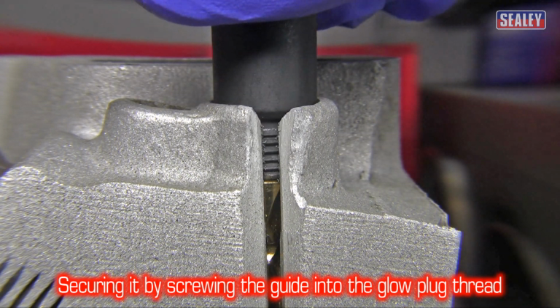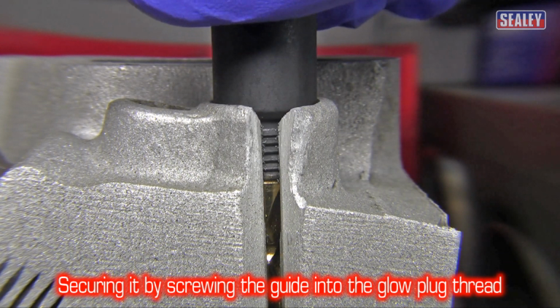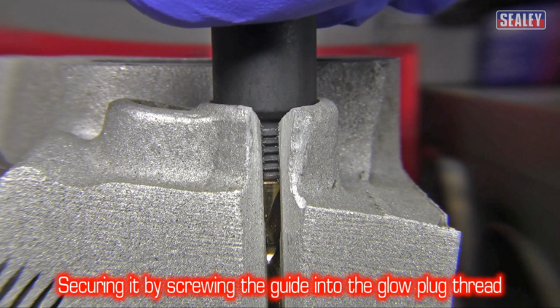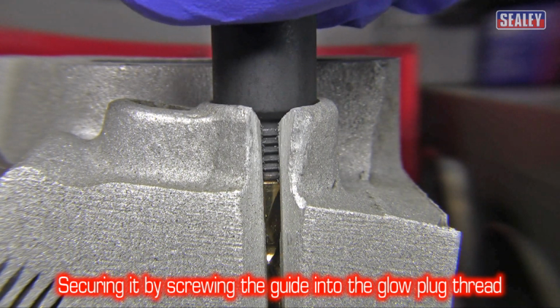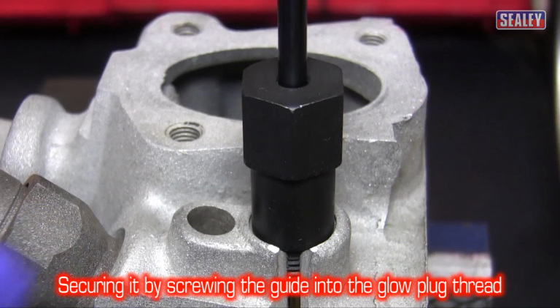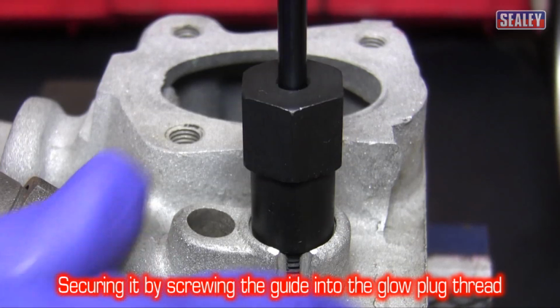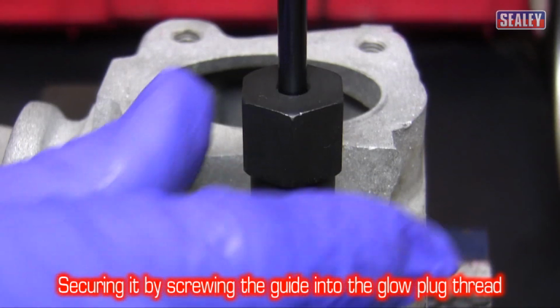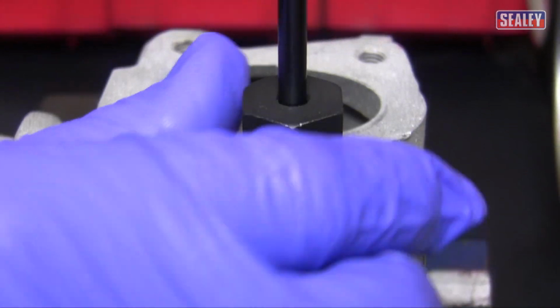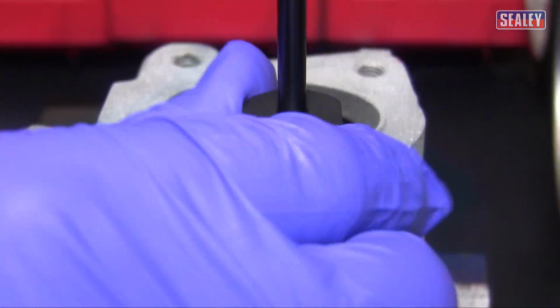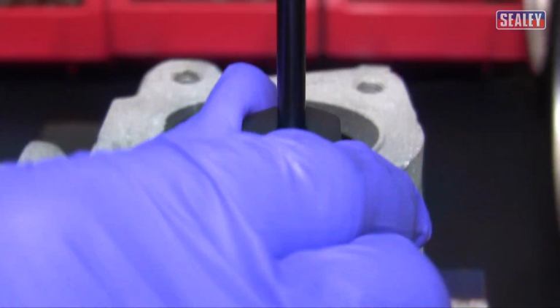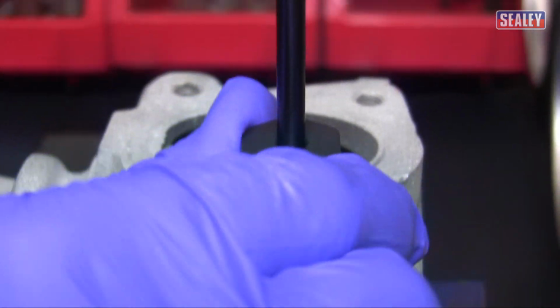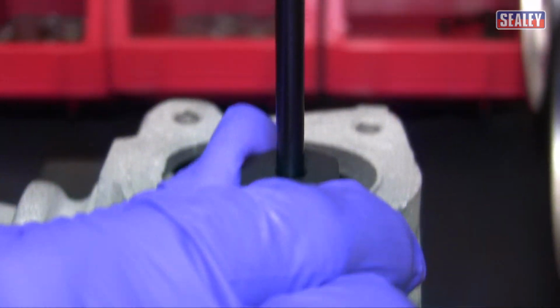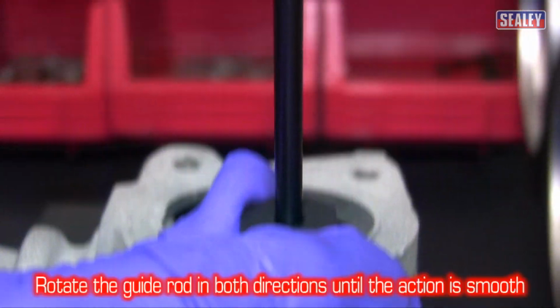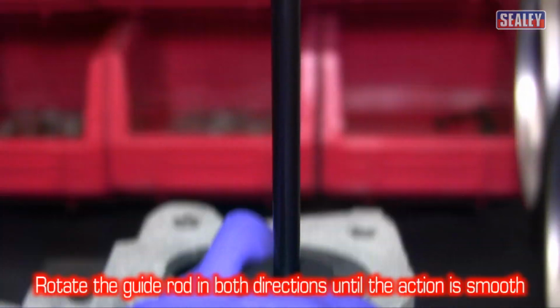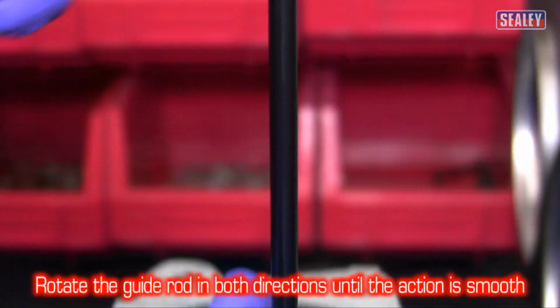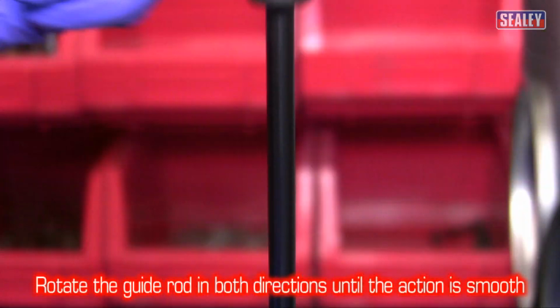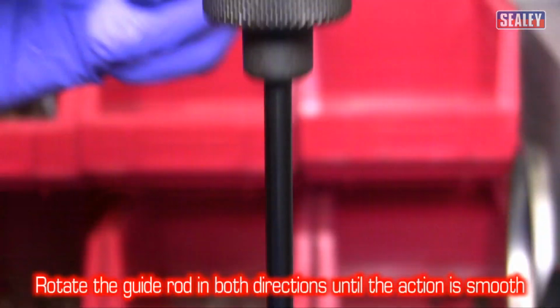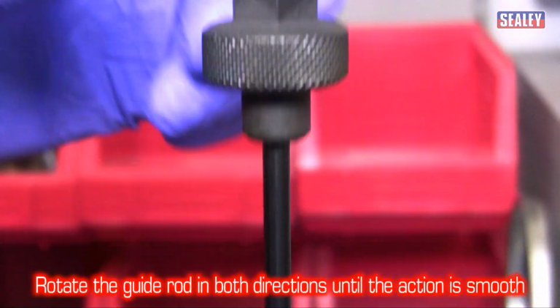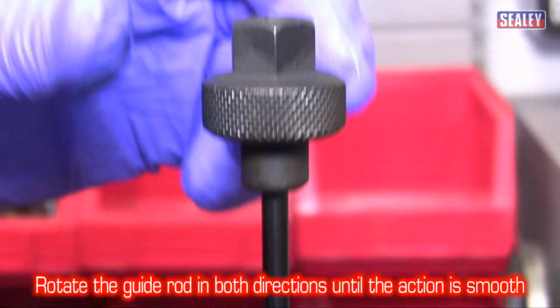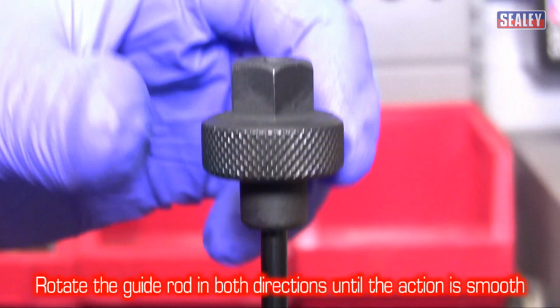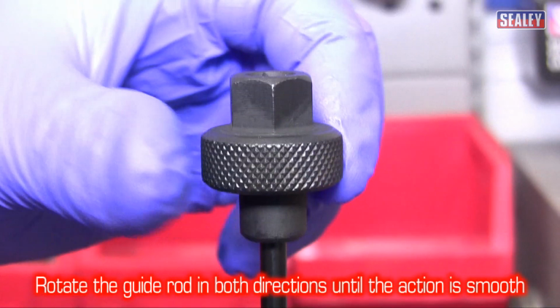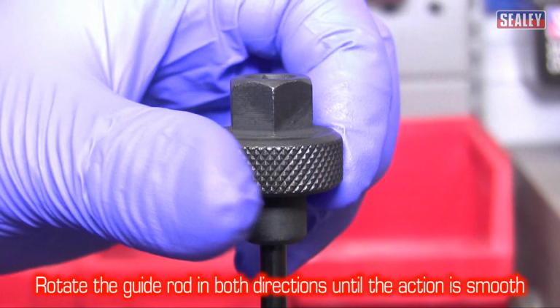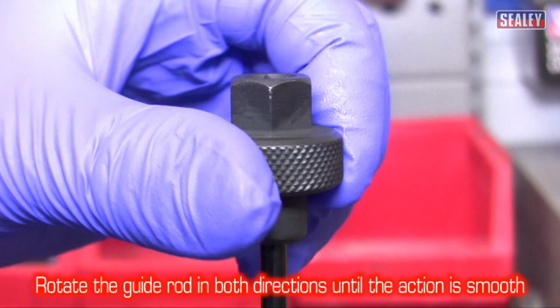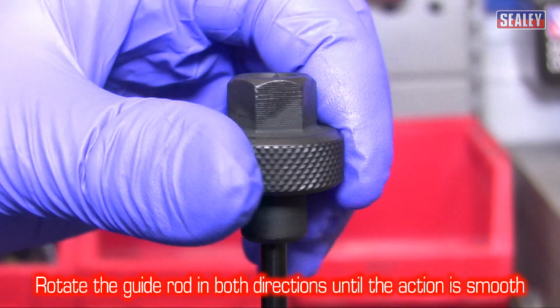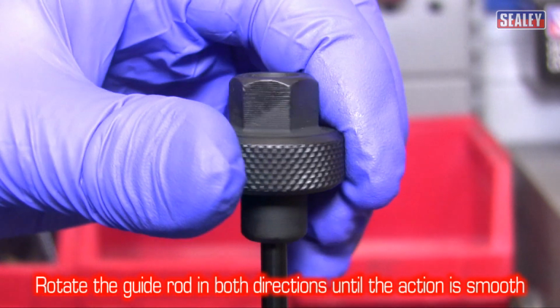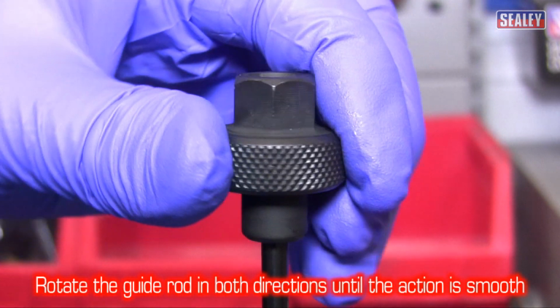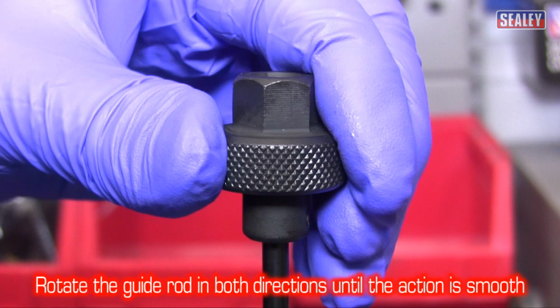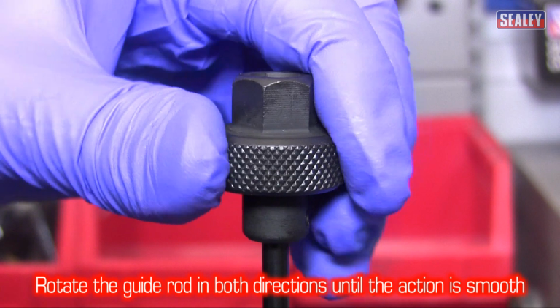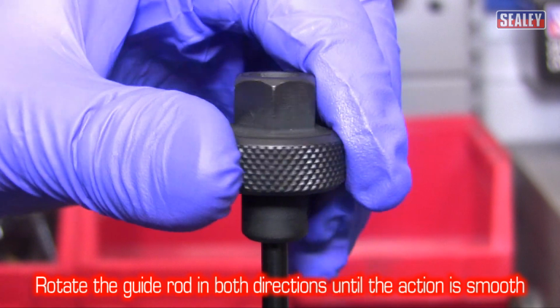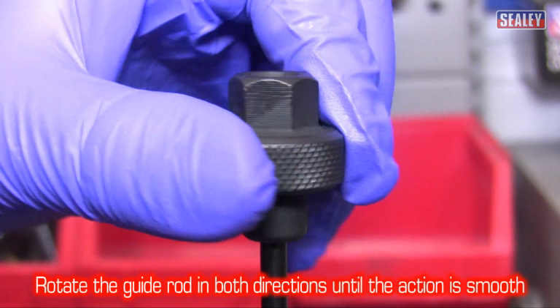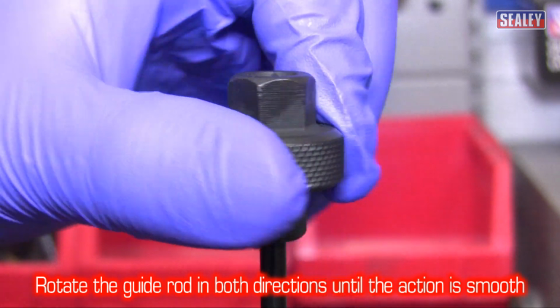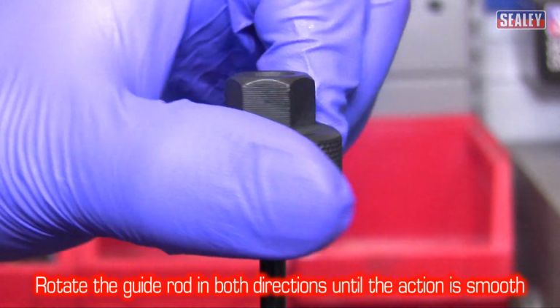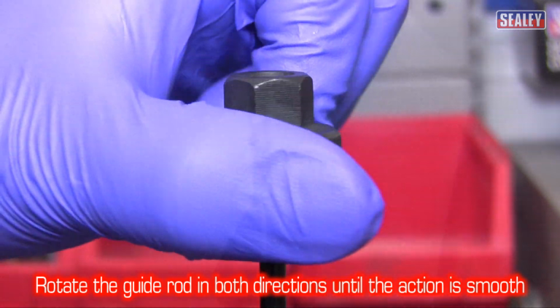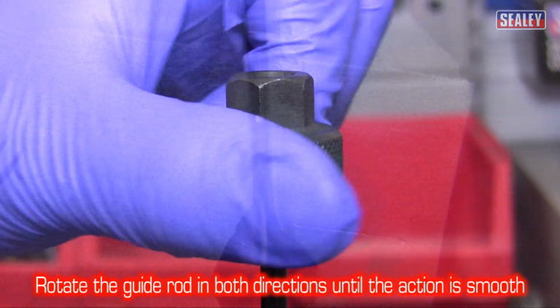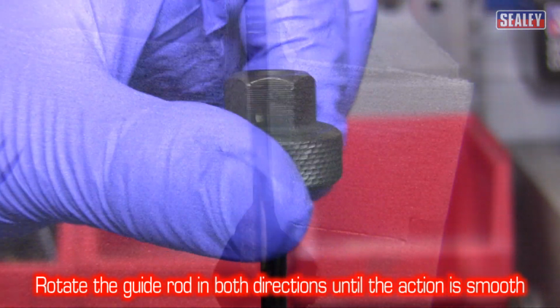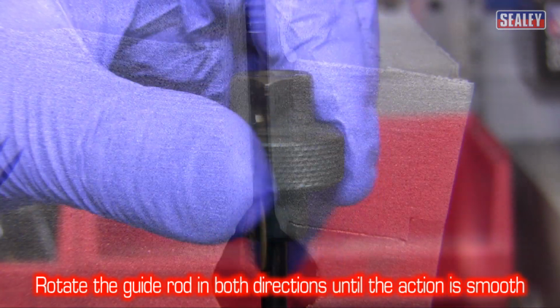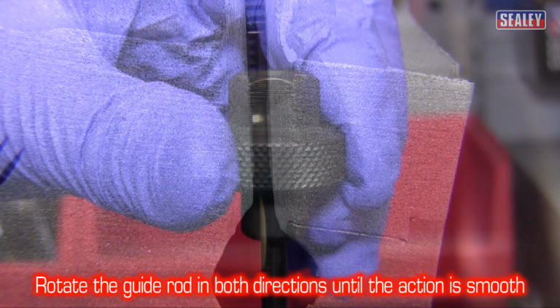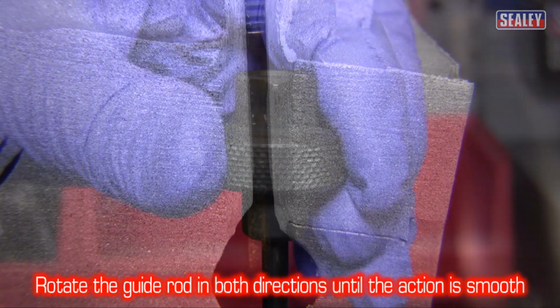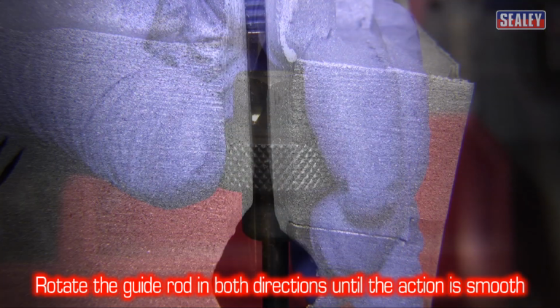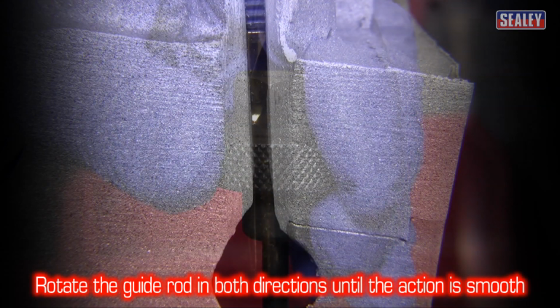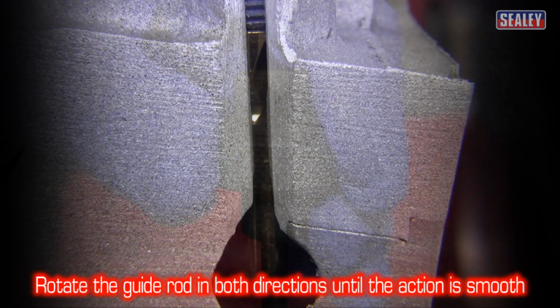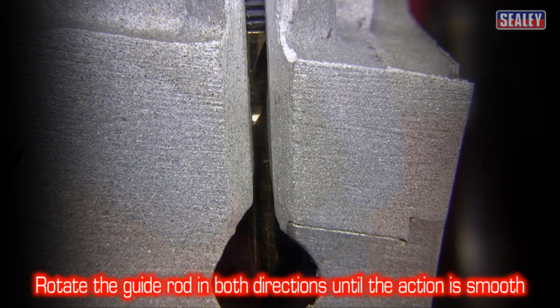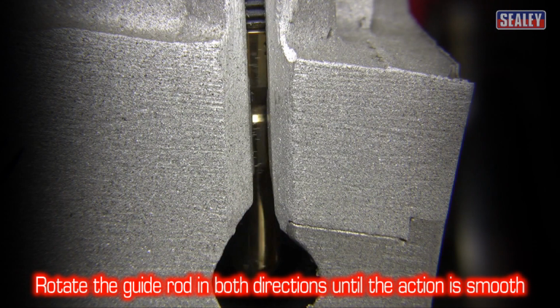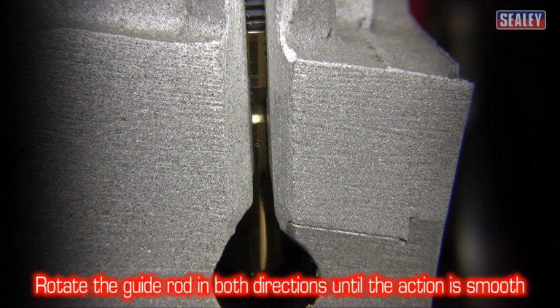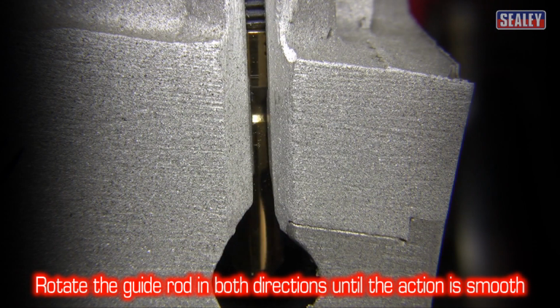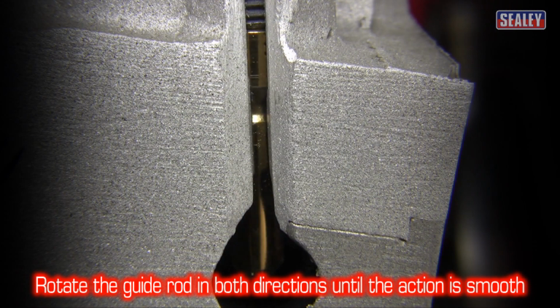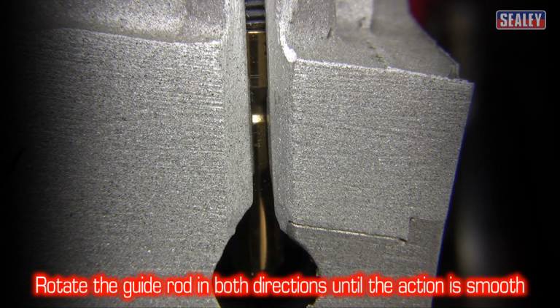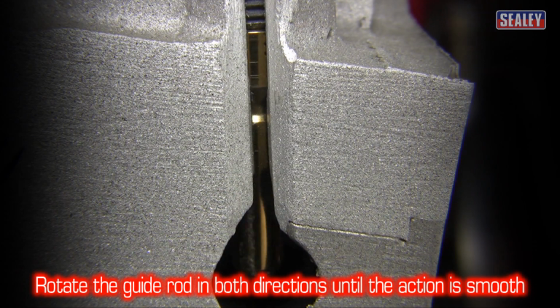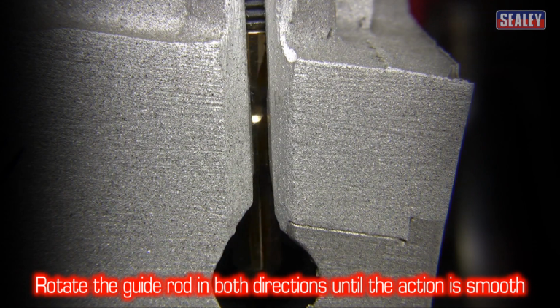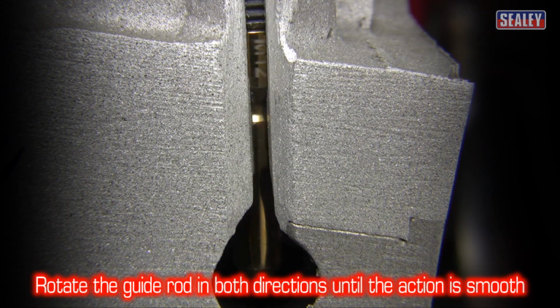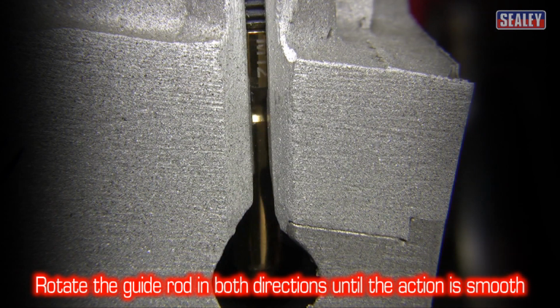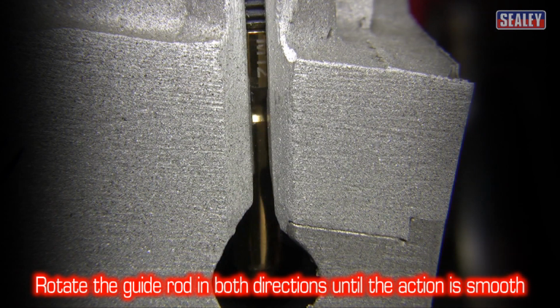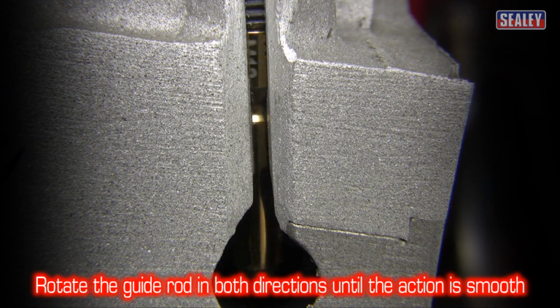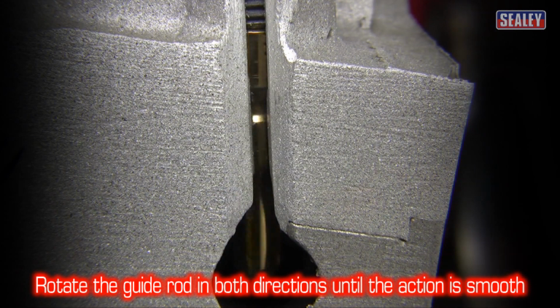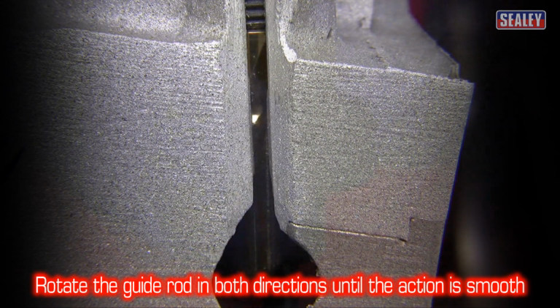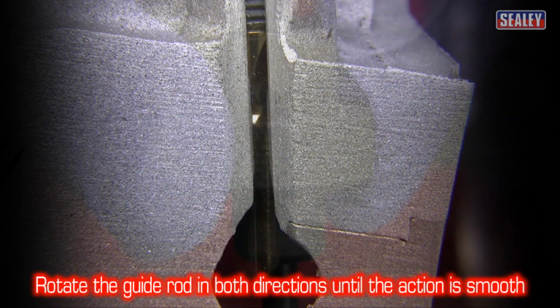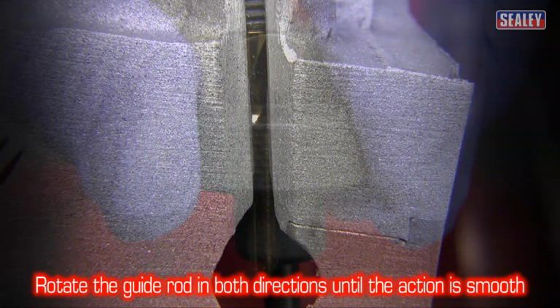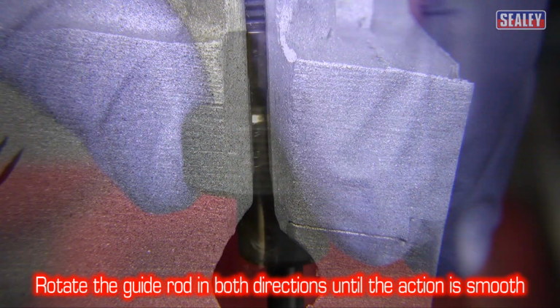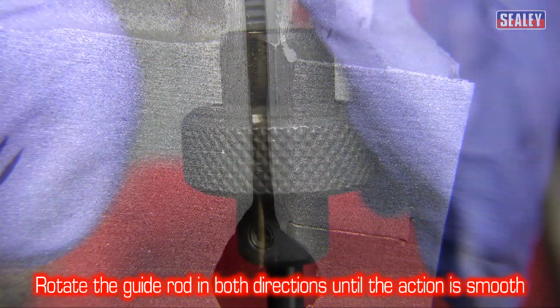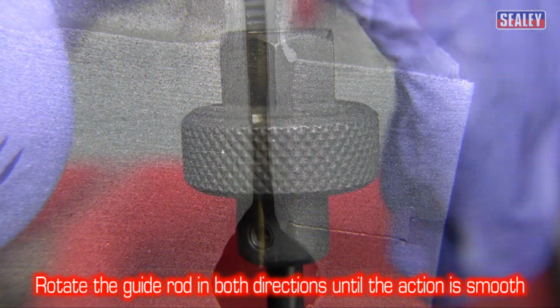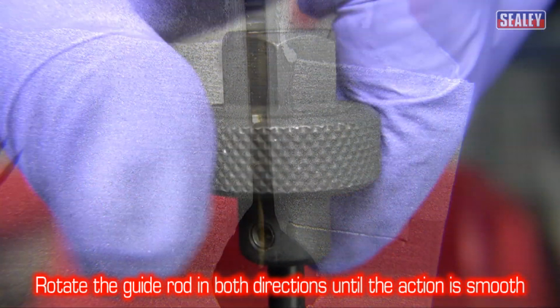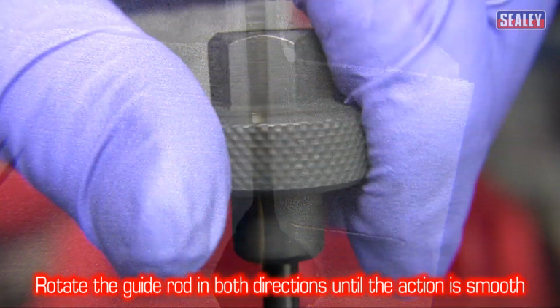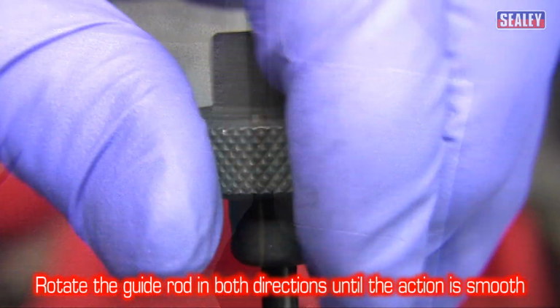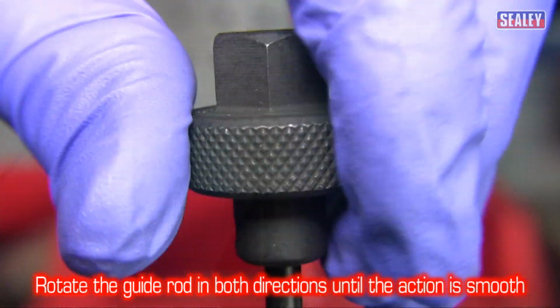Now apply firm pressure to the guide rod handle and rotate it in alternative directions until the action becomes smooth.